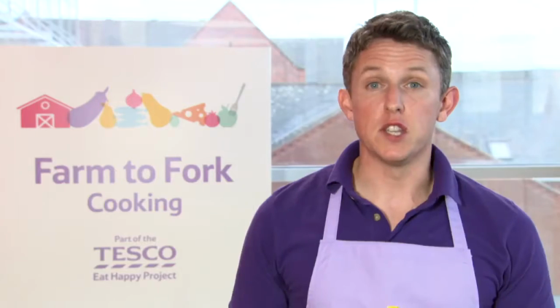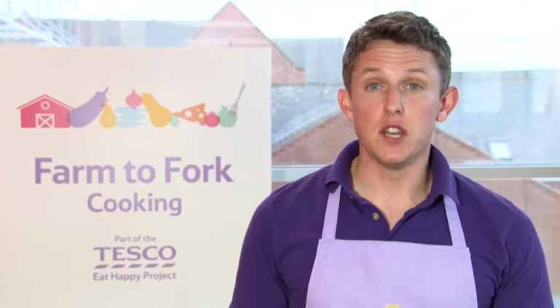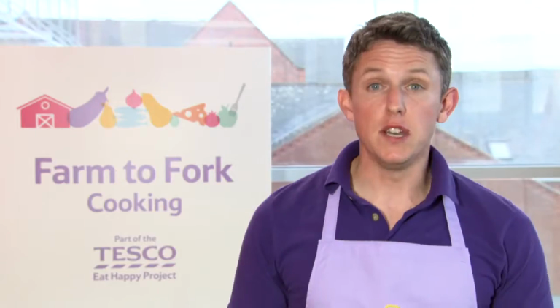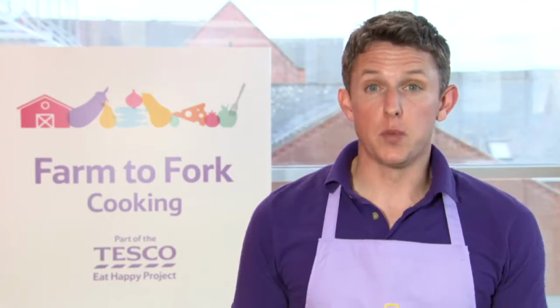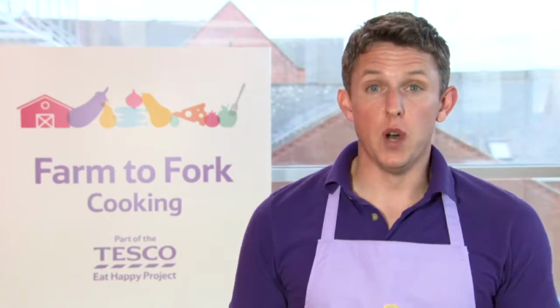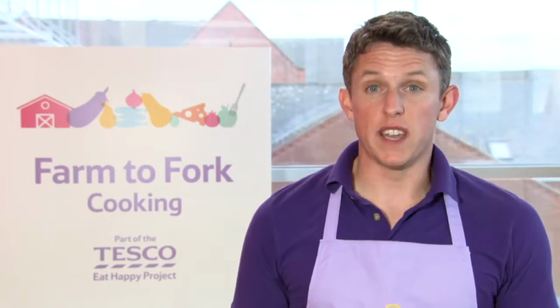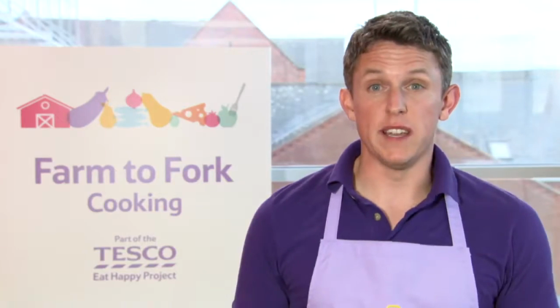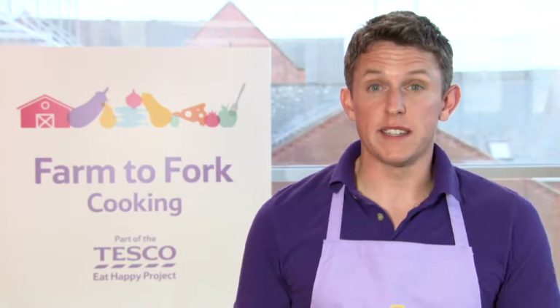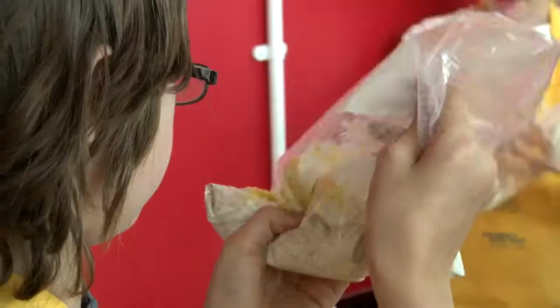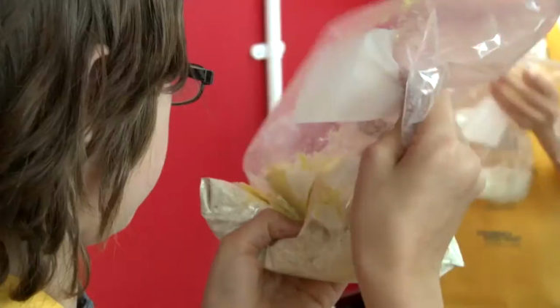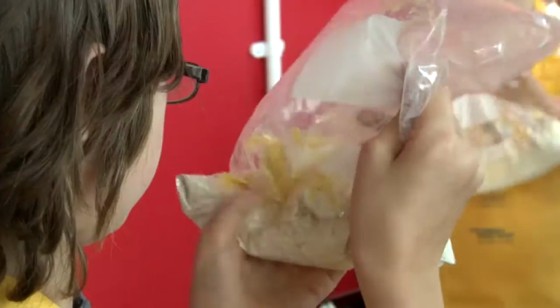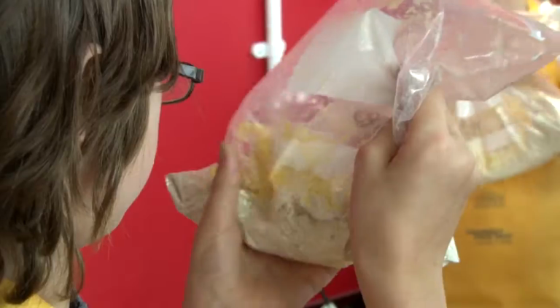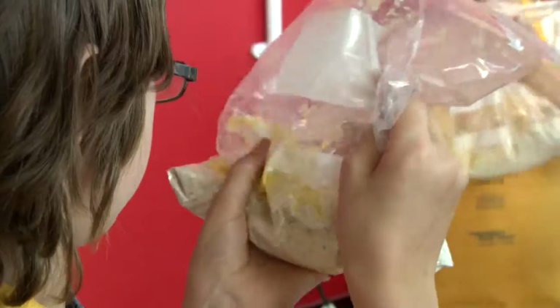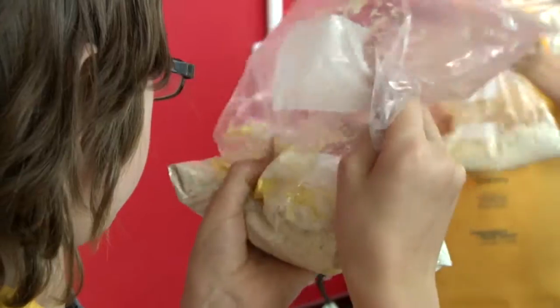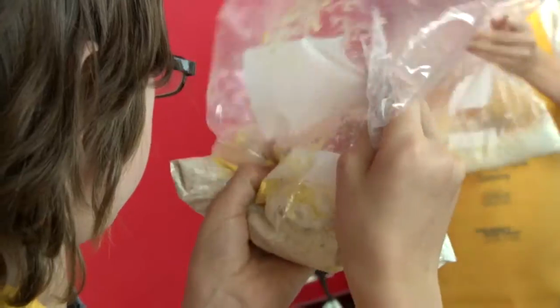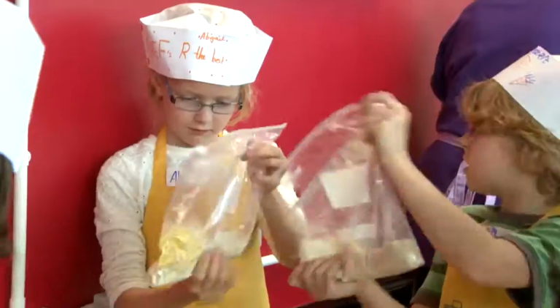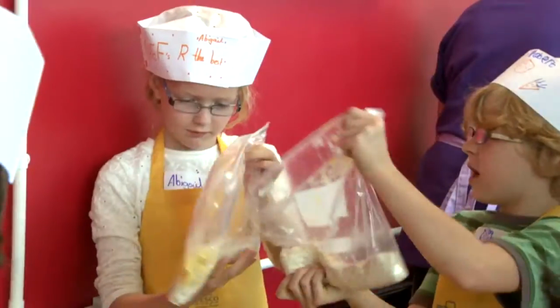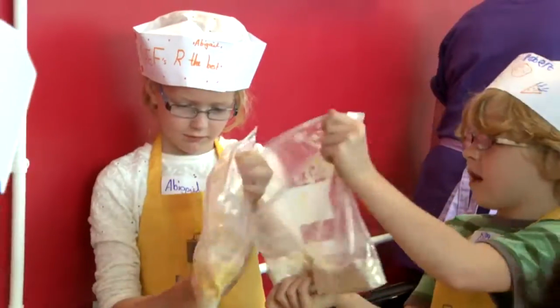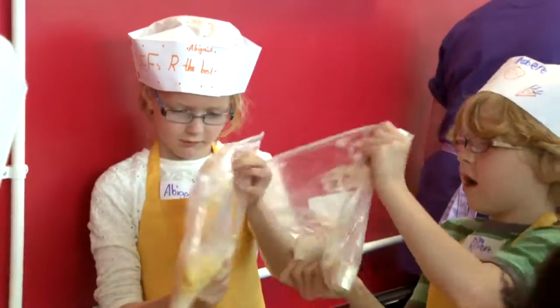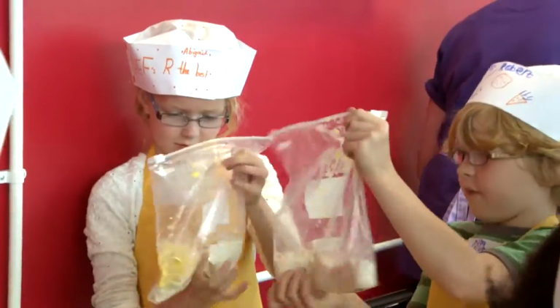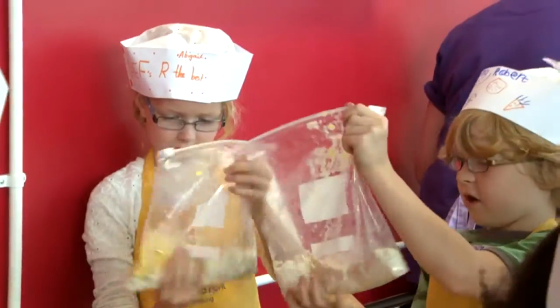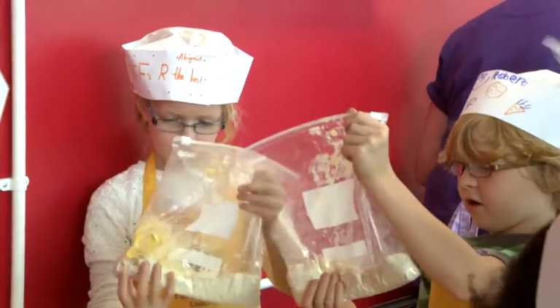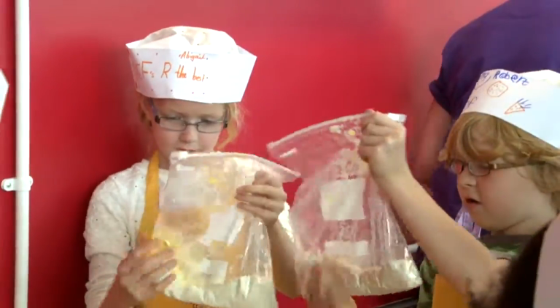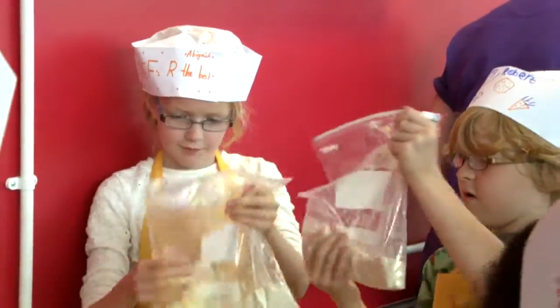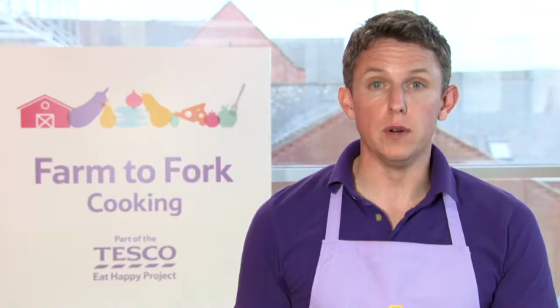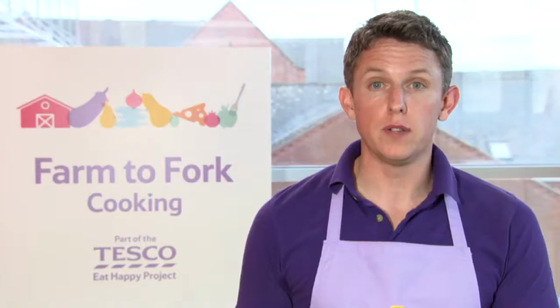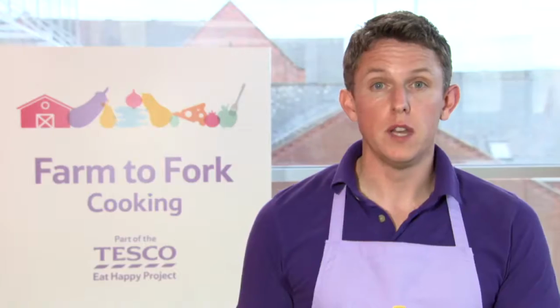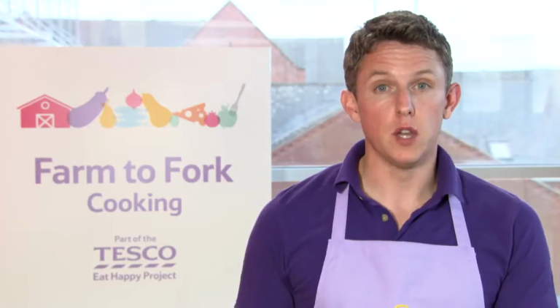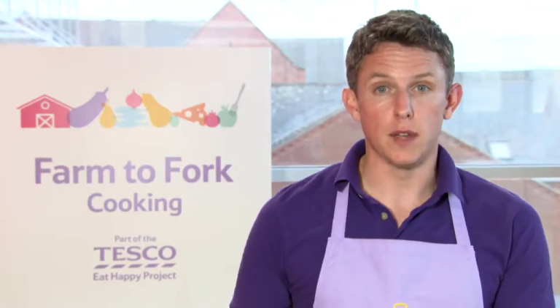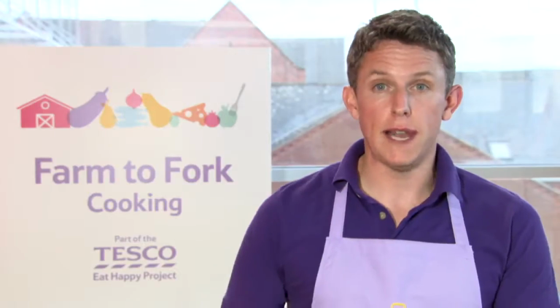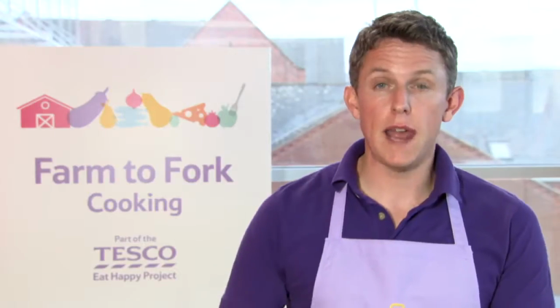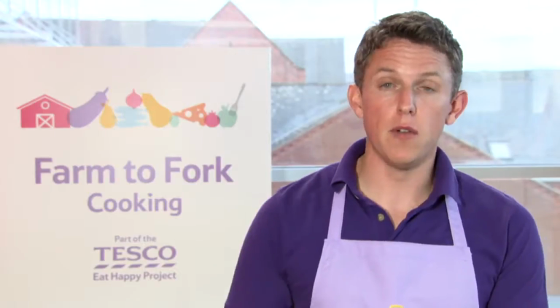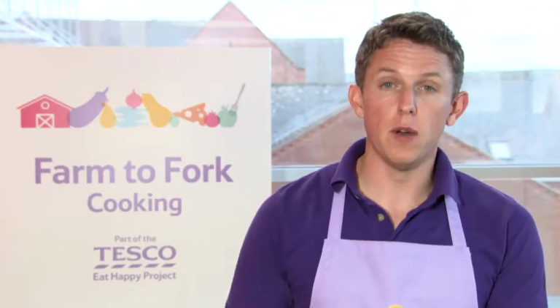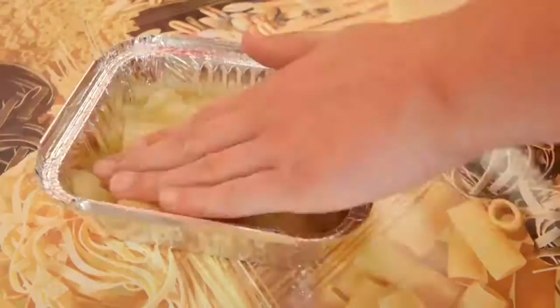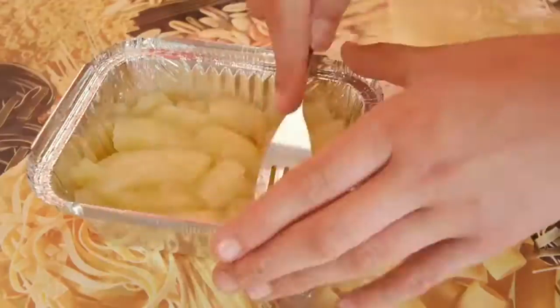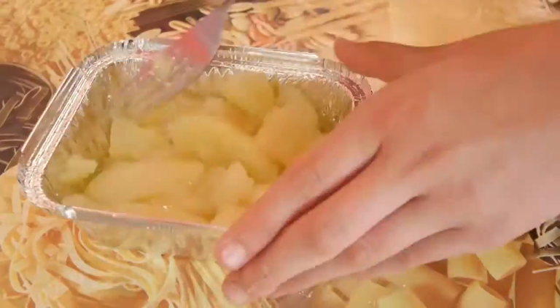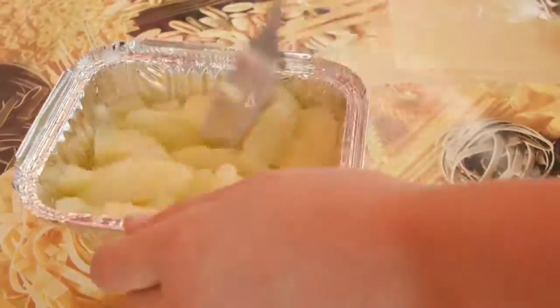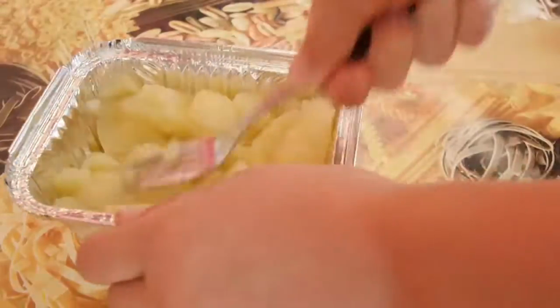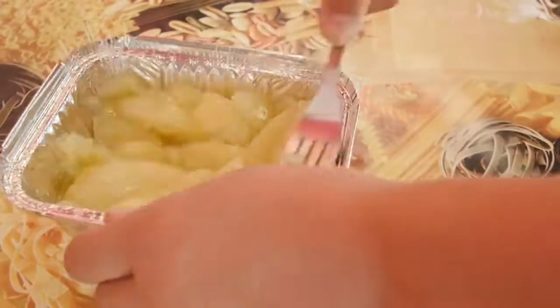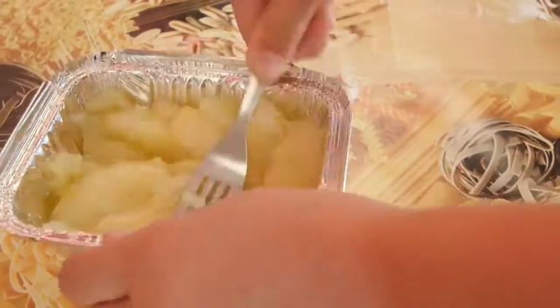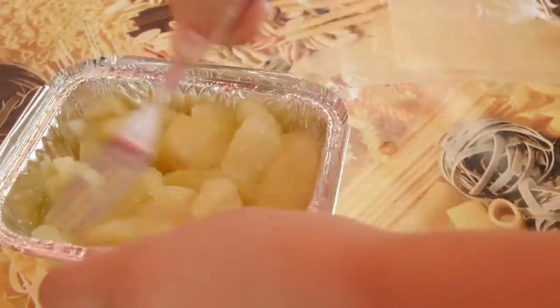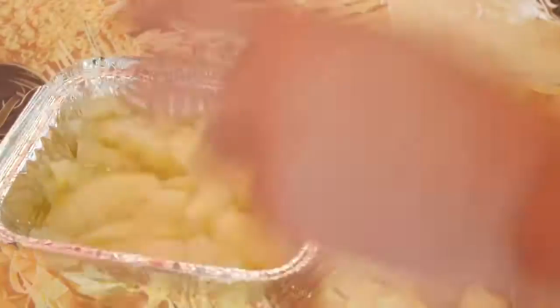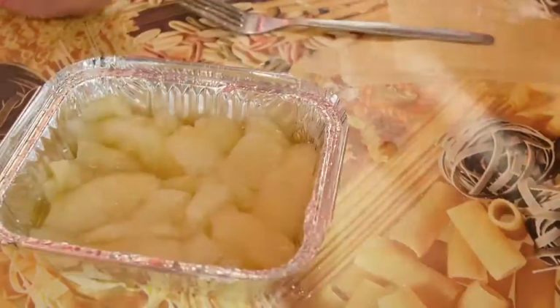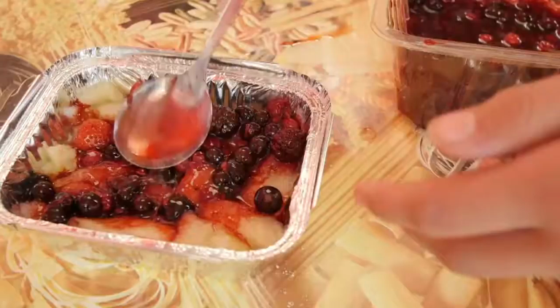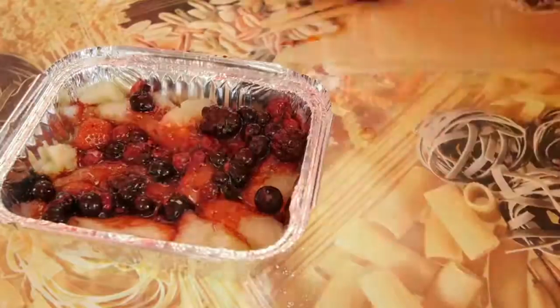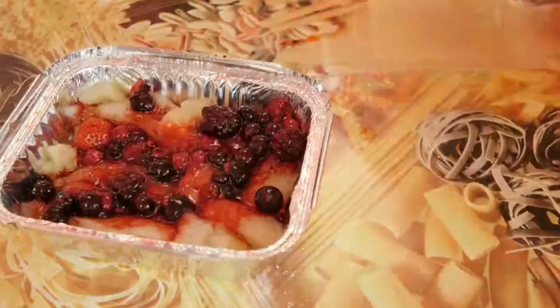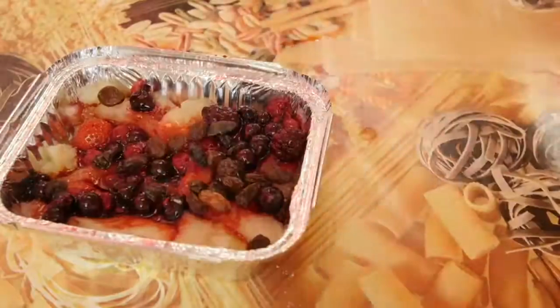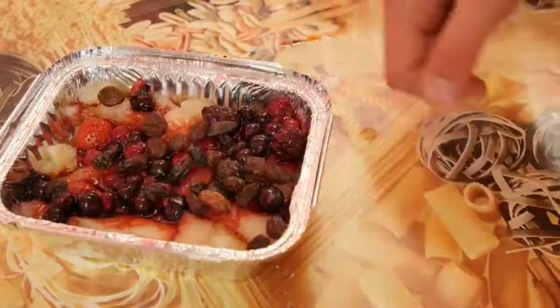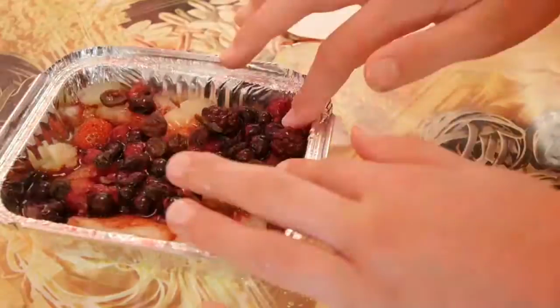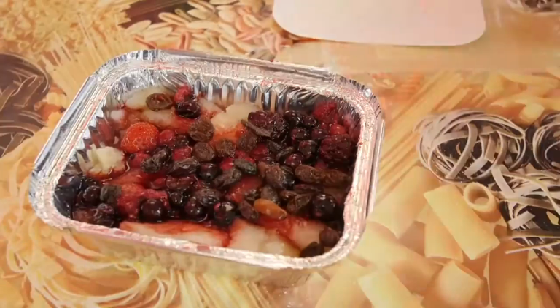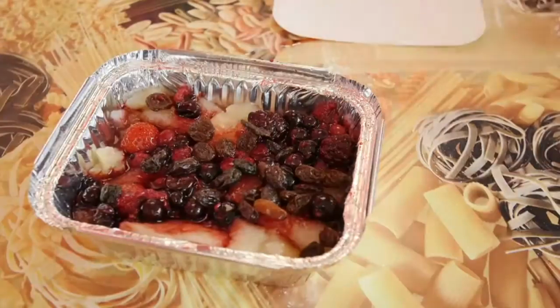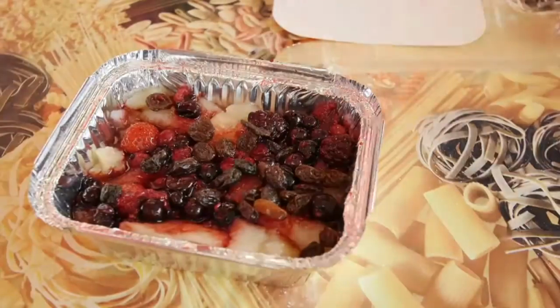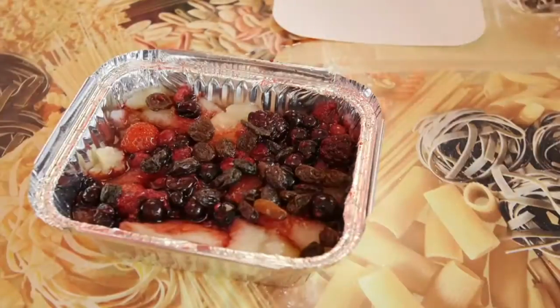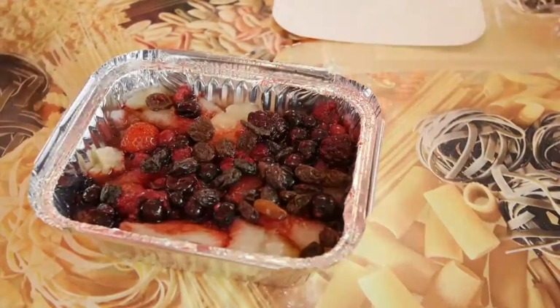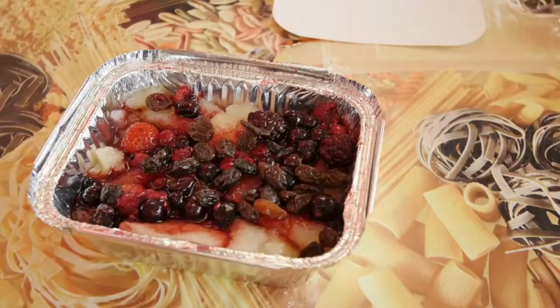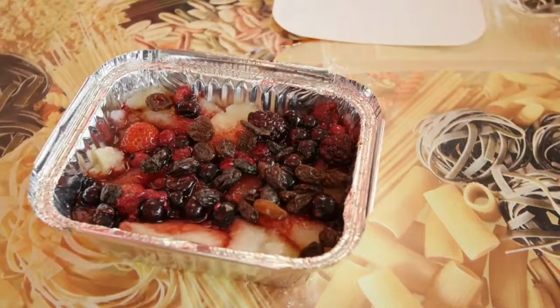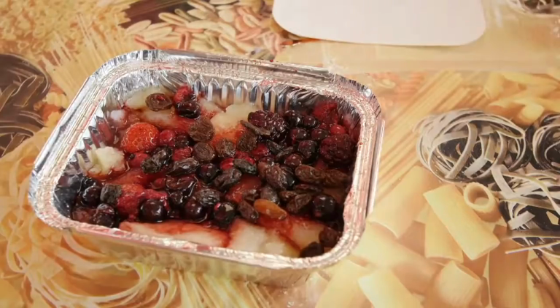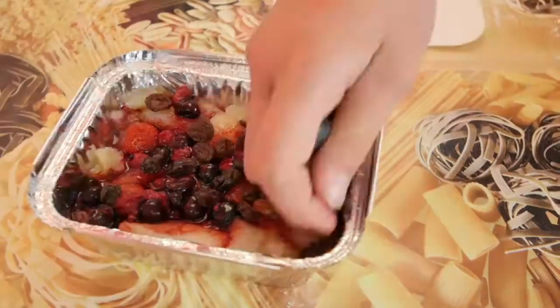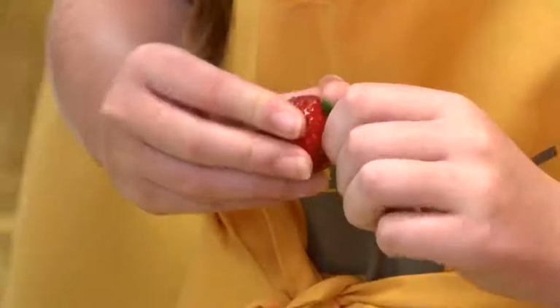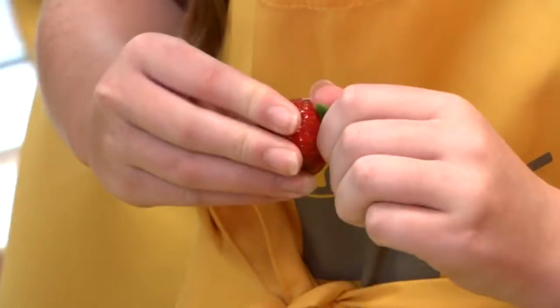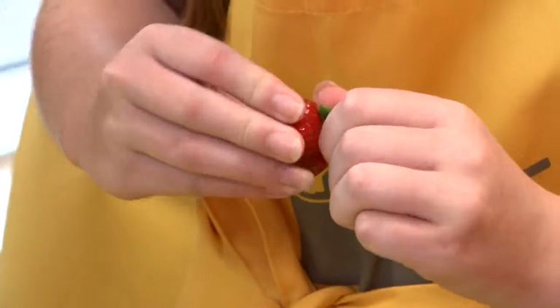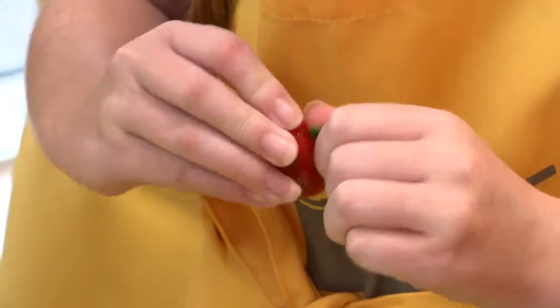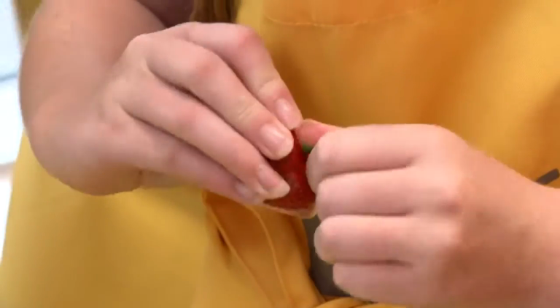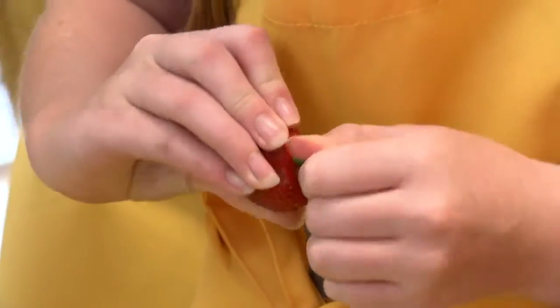Desserts work in exactly the same way. When making crumbles, you could layer up with apples and then challenge the children to try and find some strawberries too.